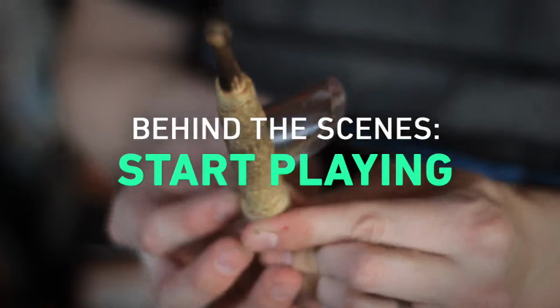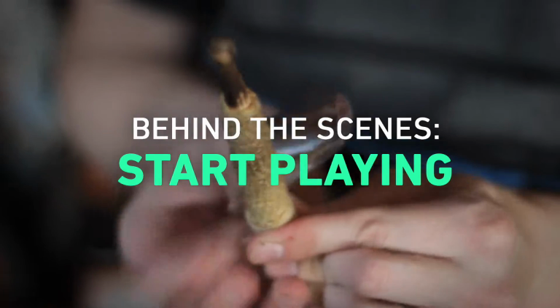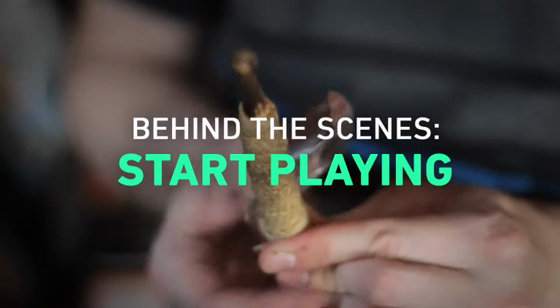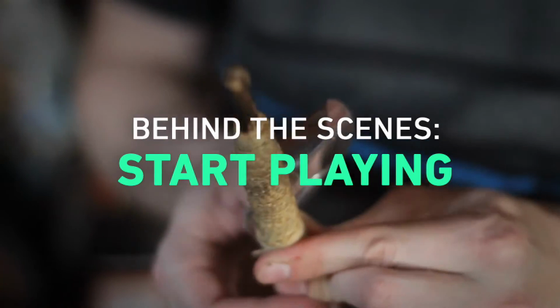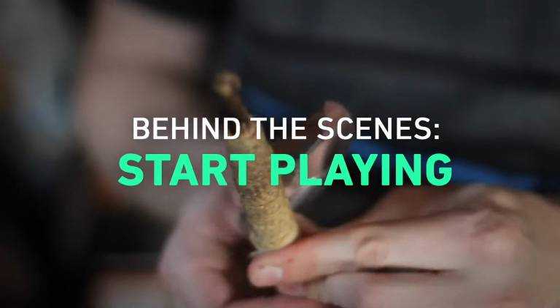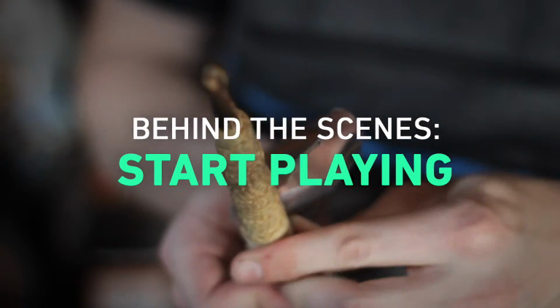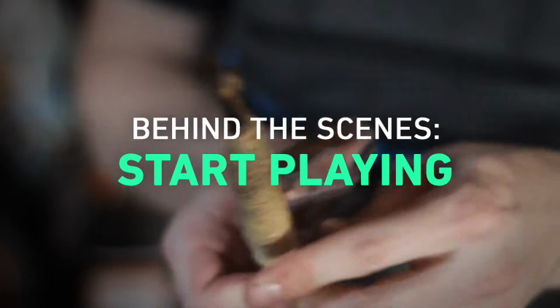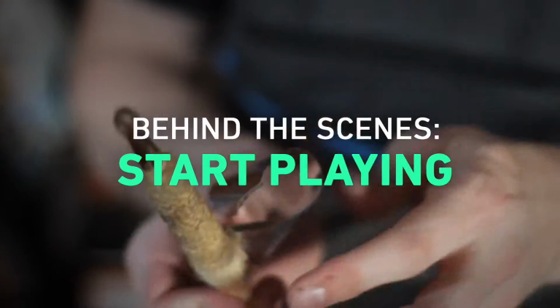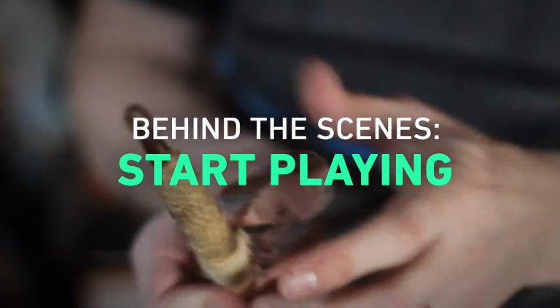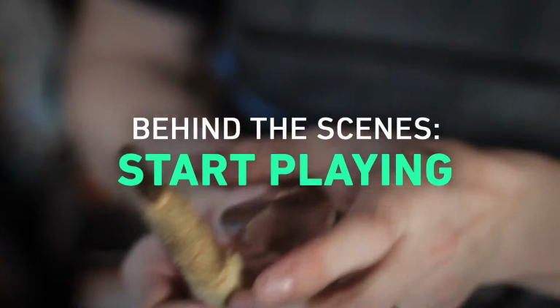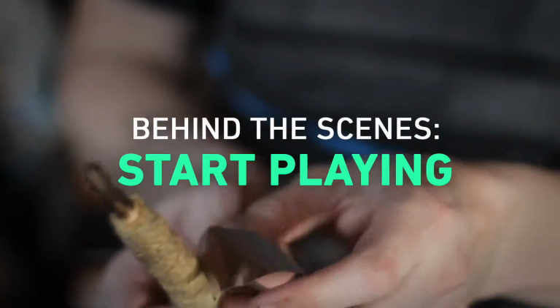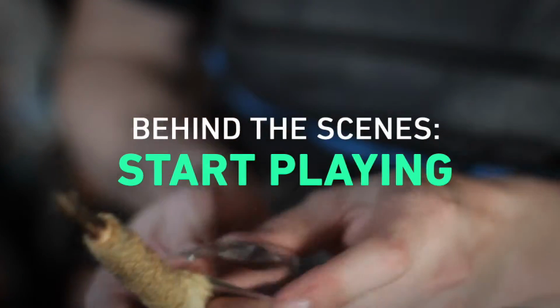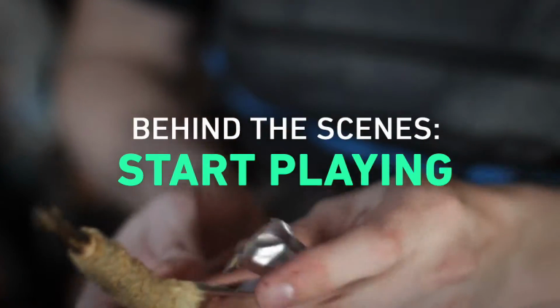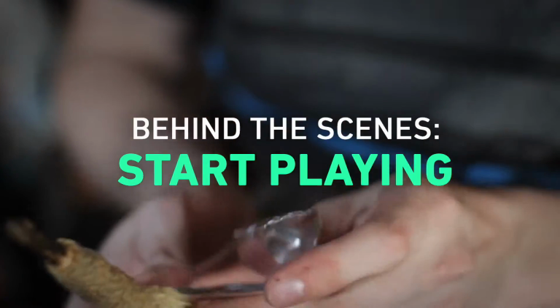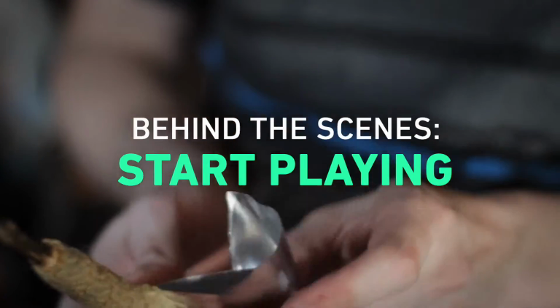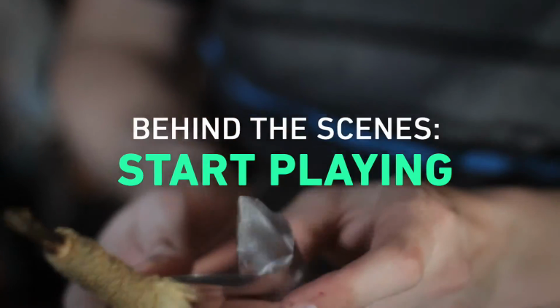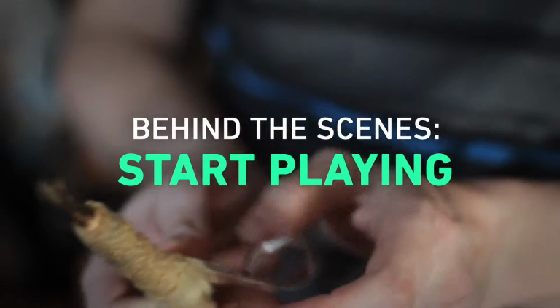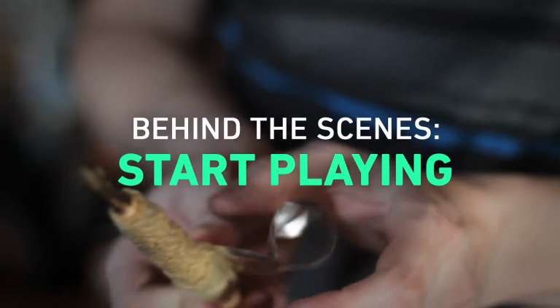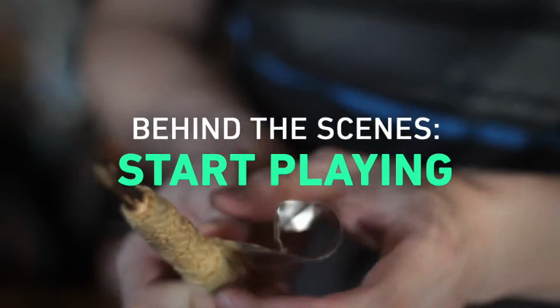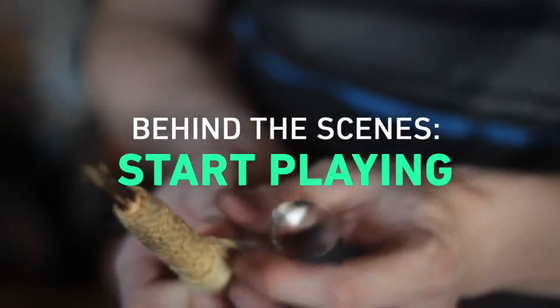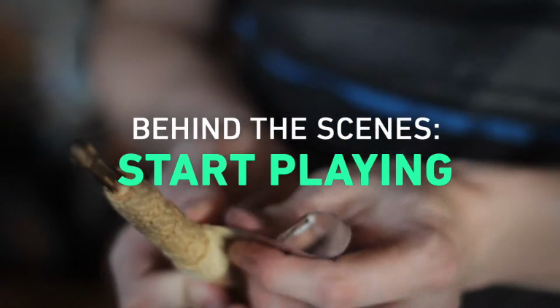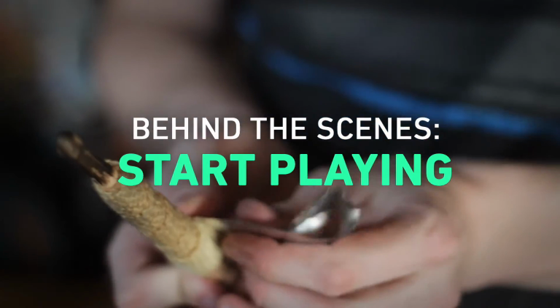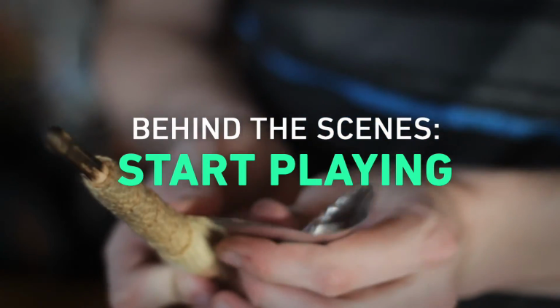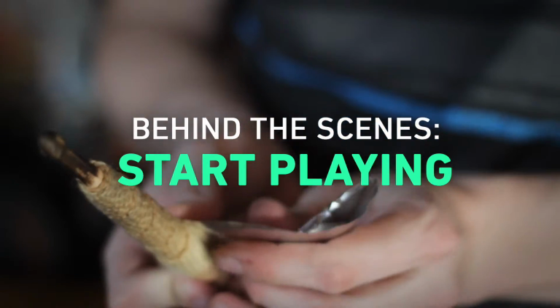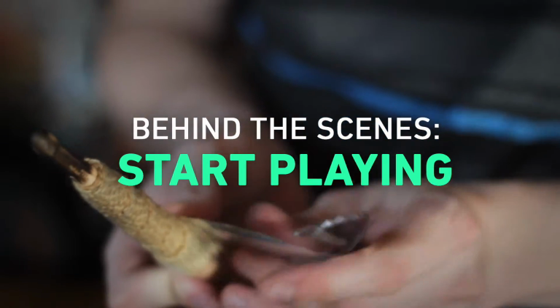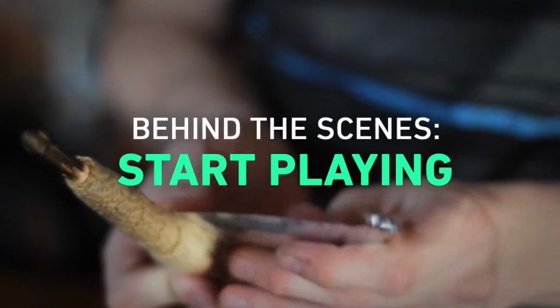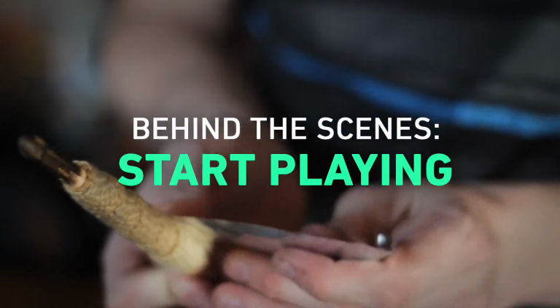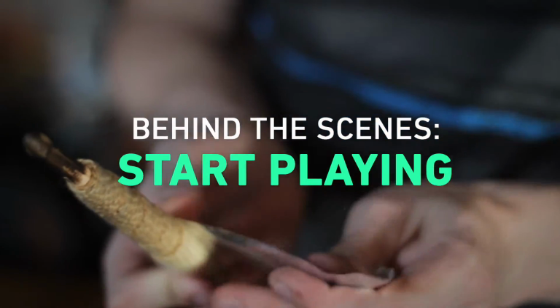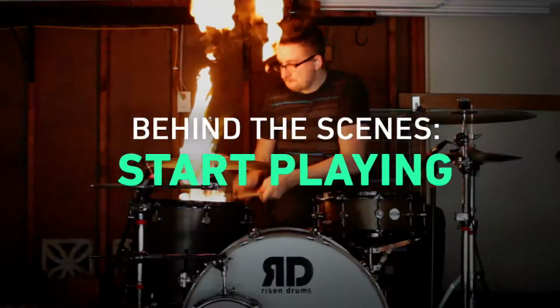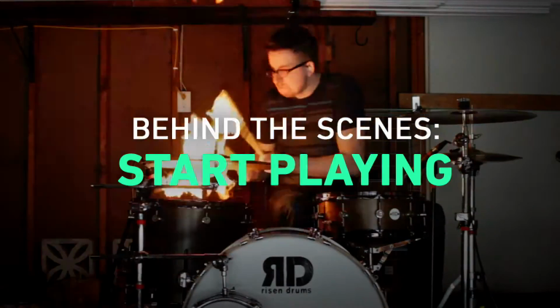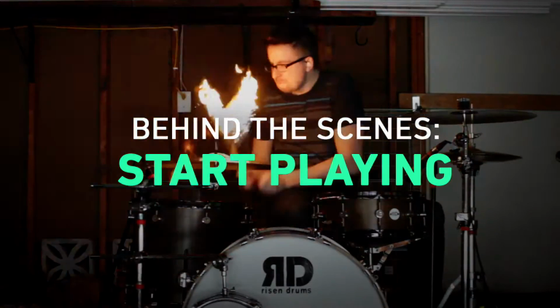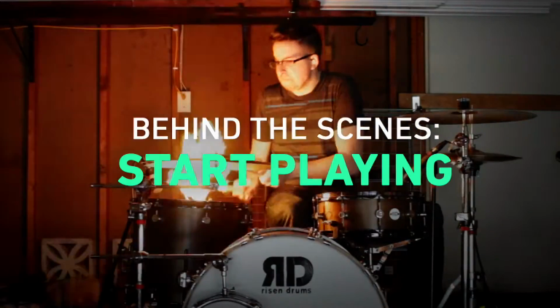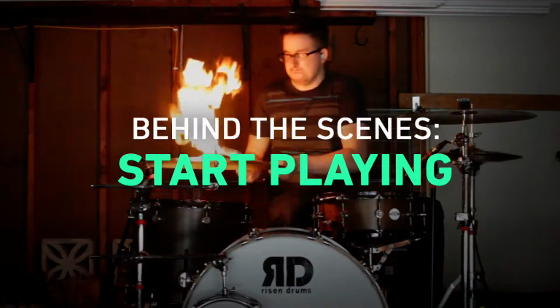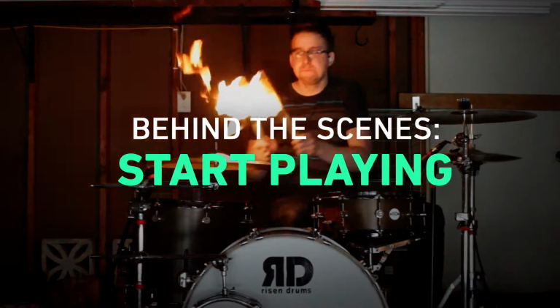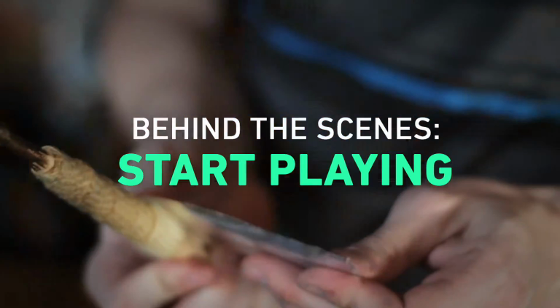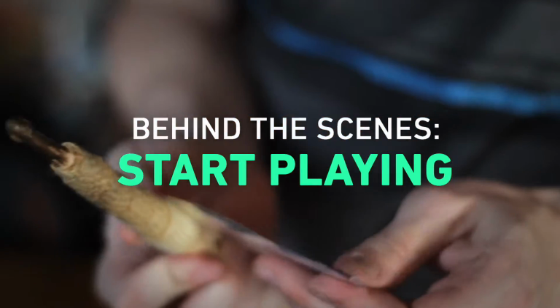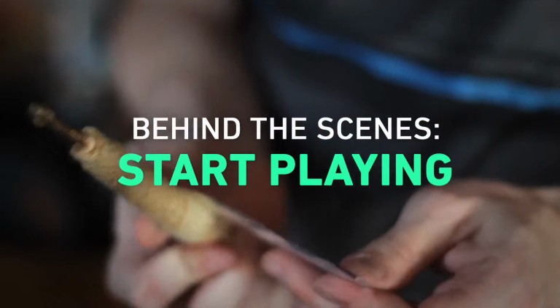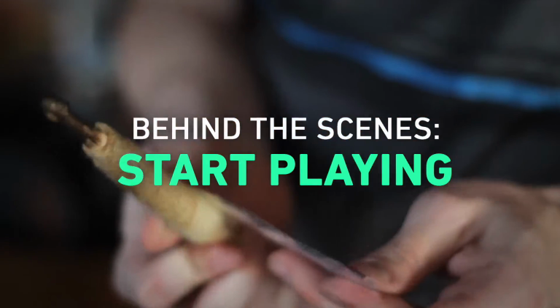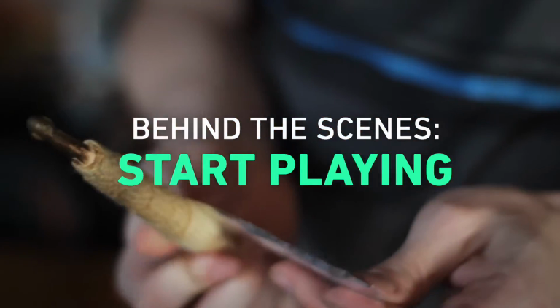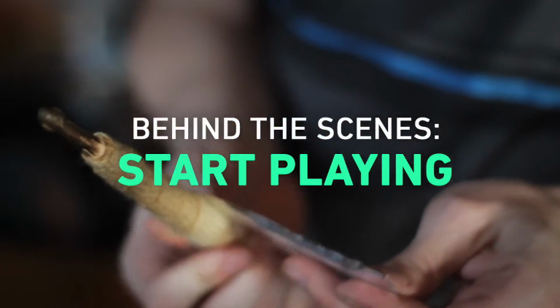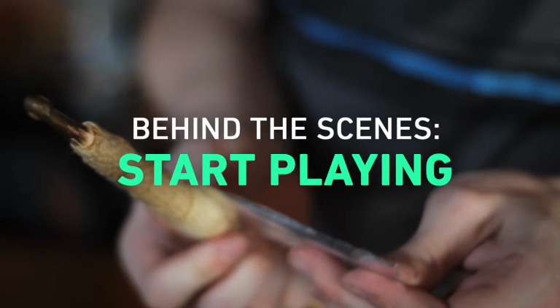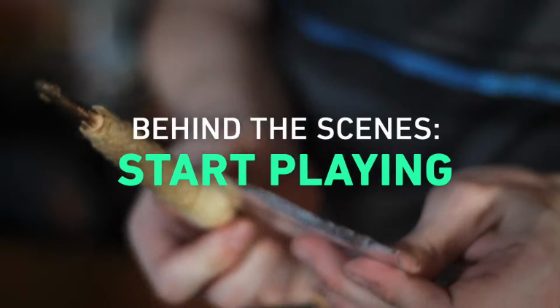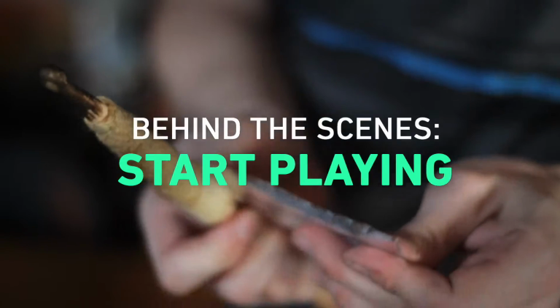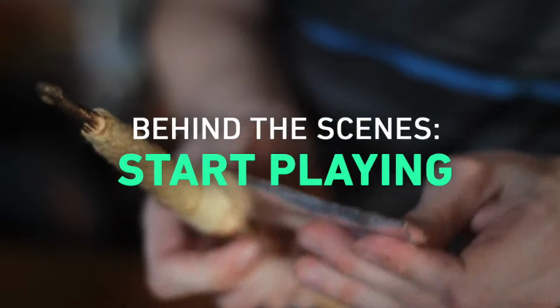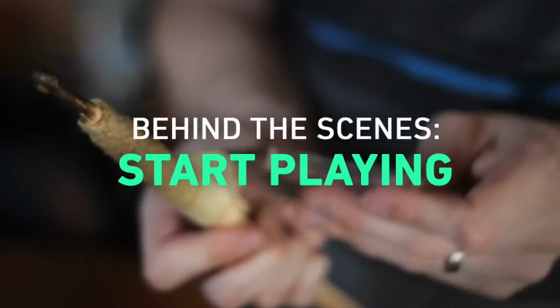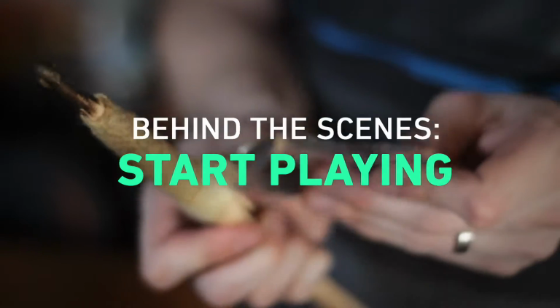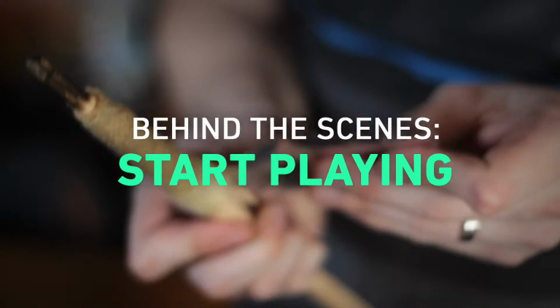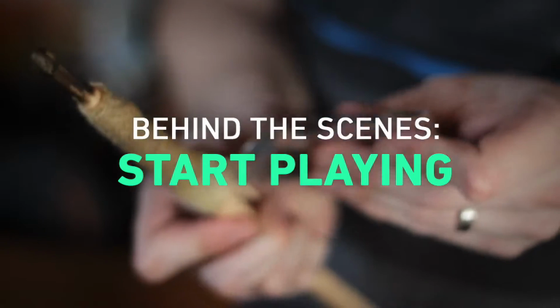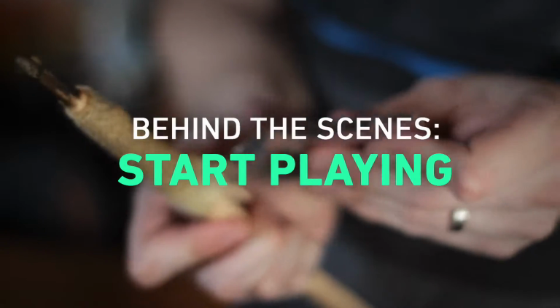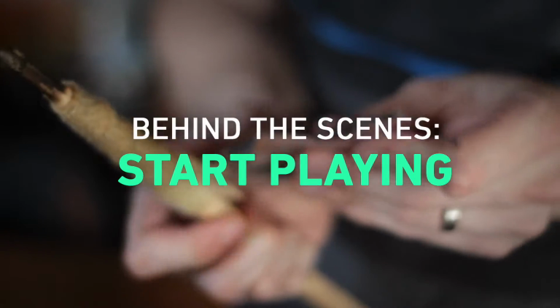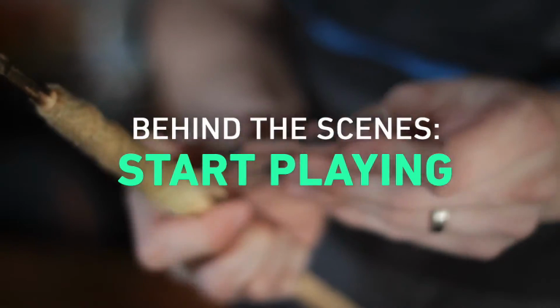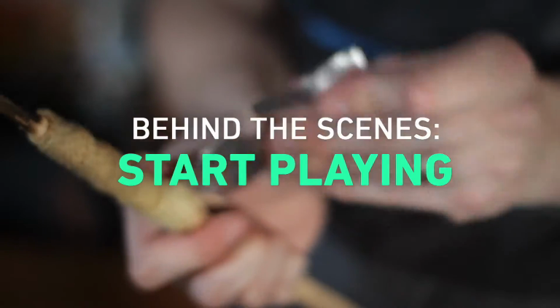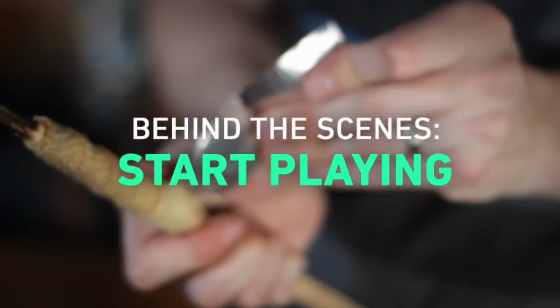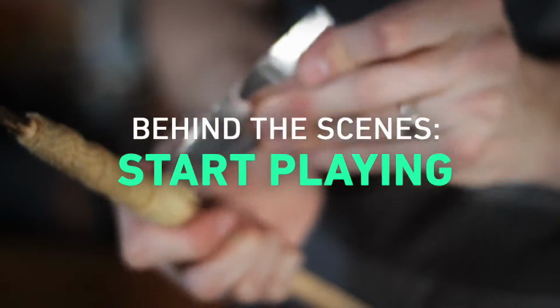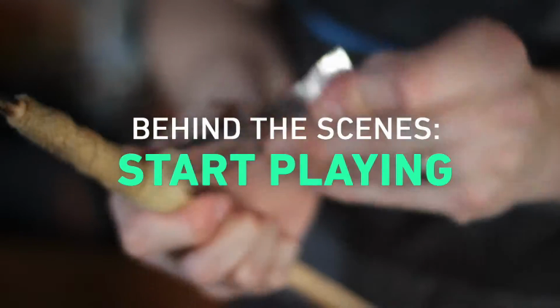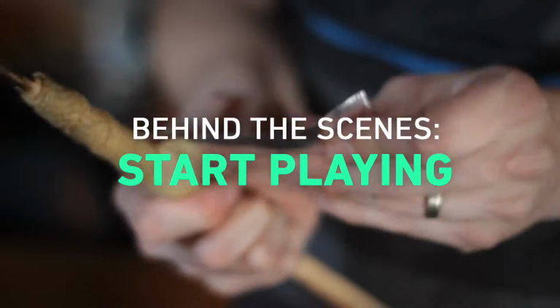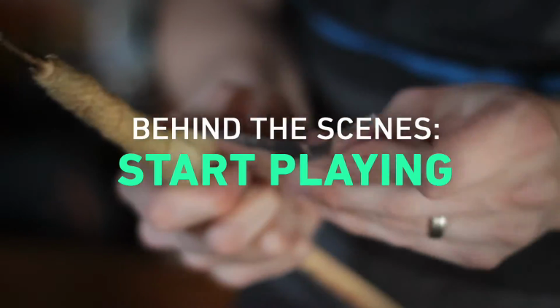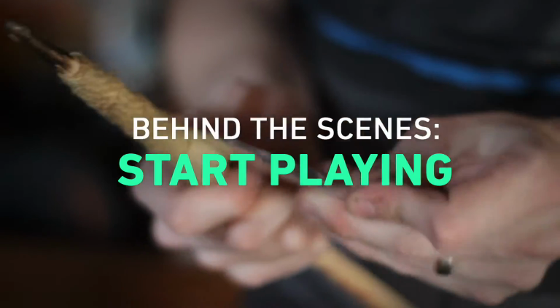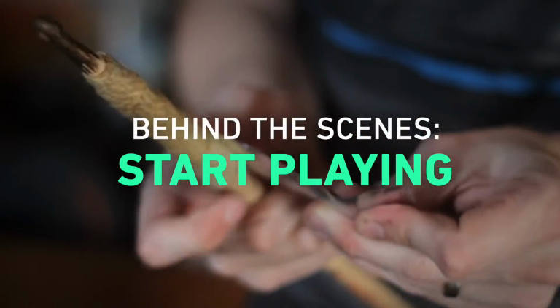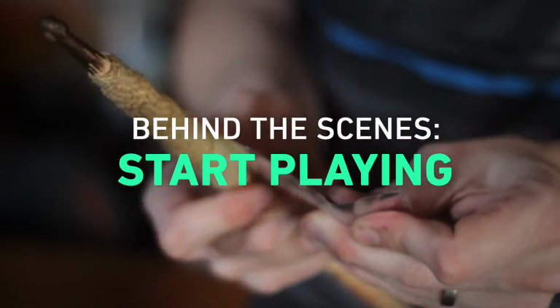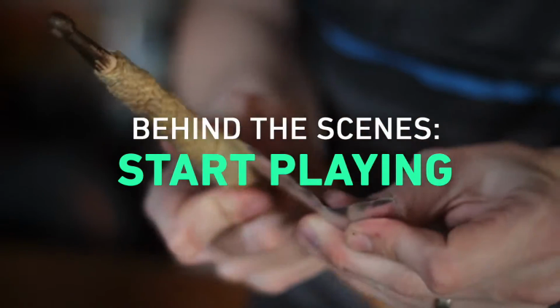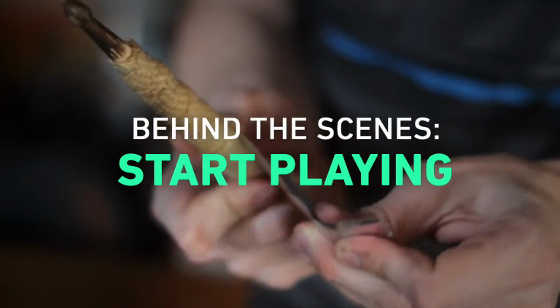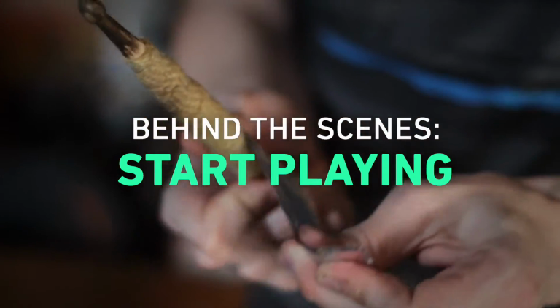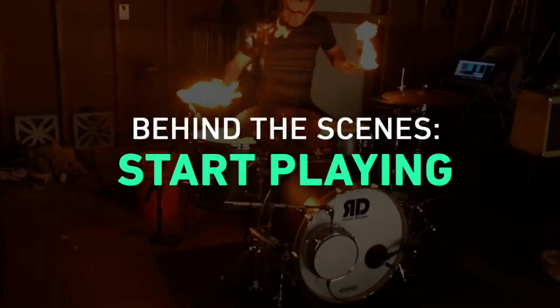How to light your drumsticks on fire by Rick Rusley. How to burn the house down by Rick Rusley.